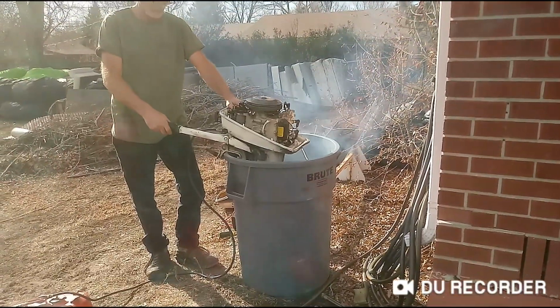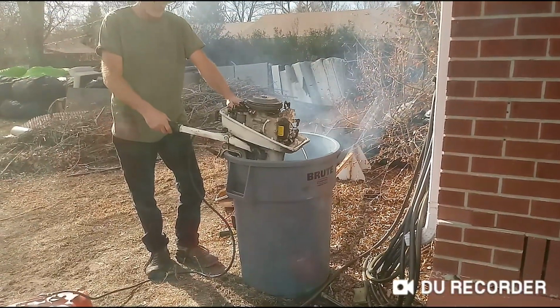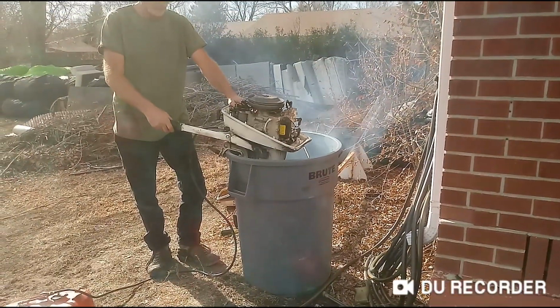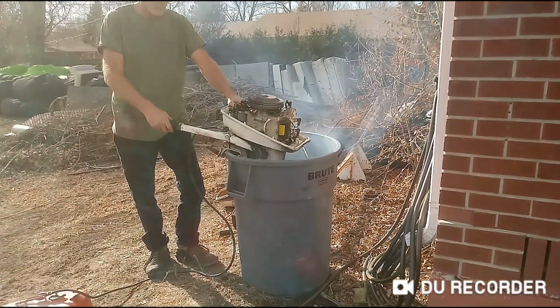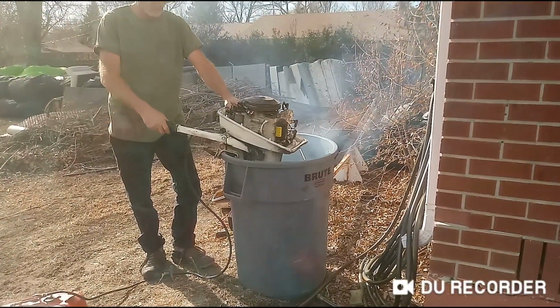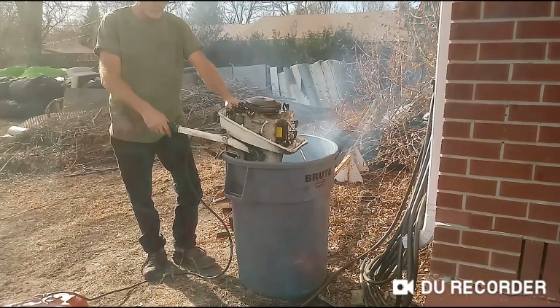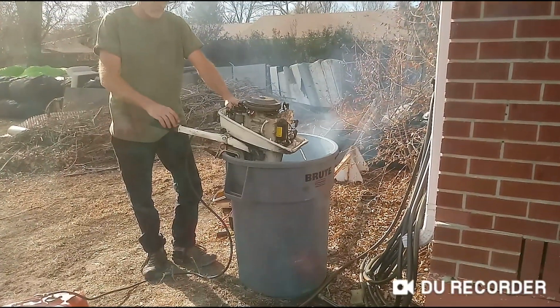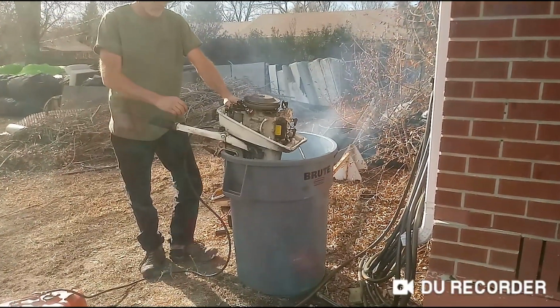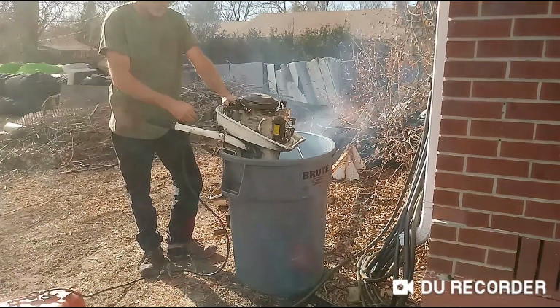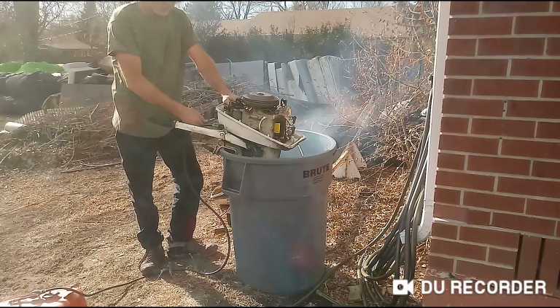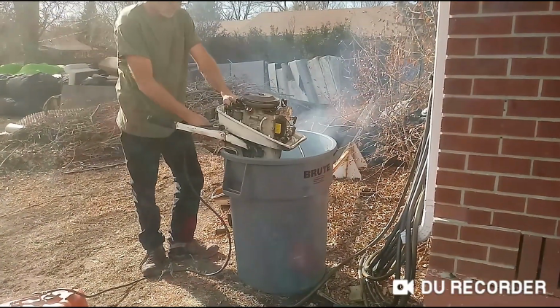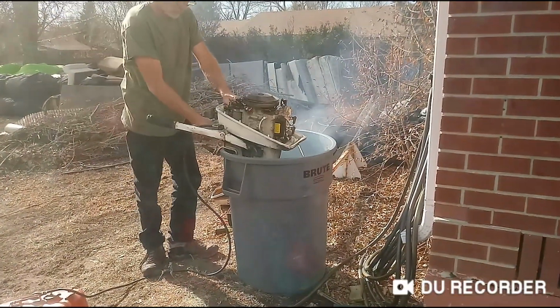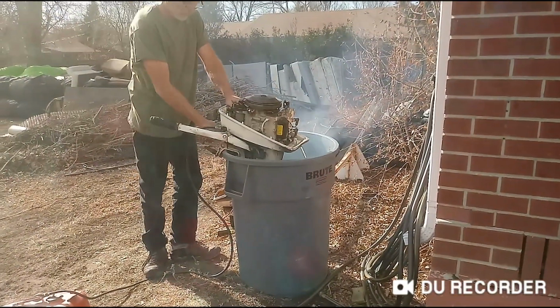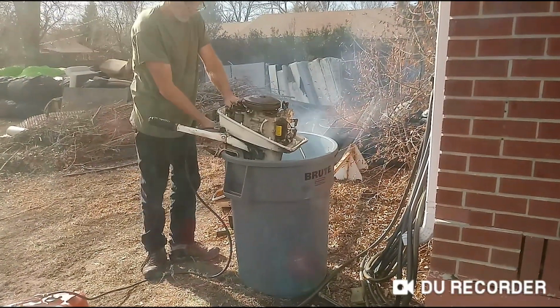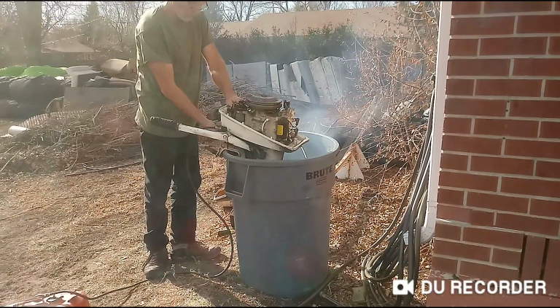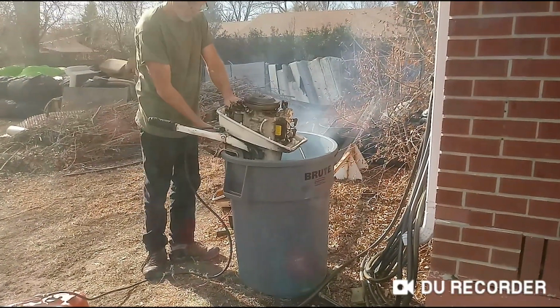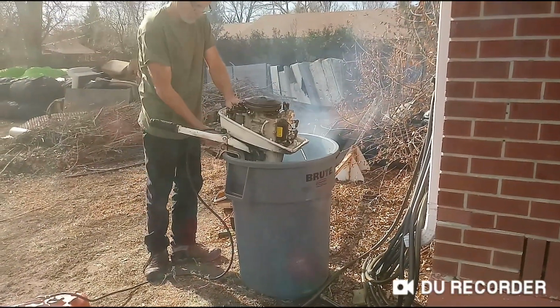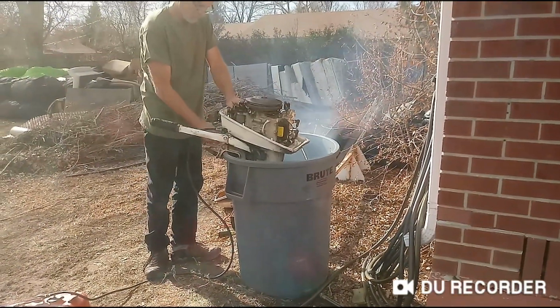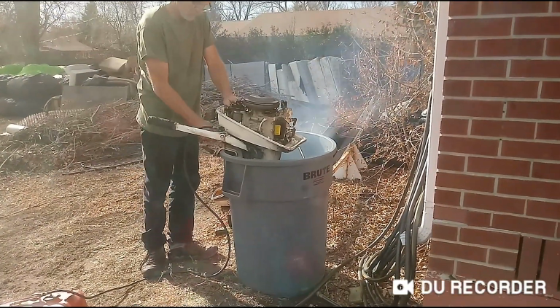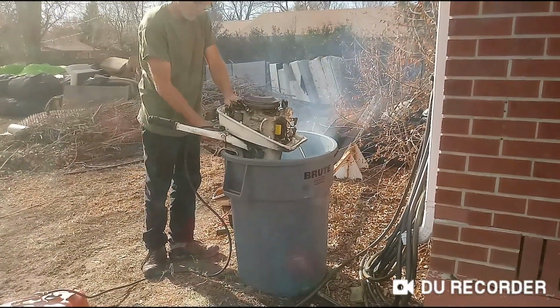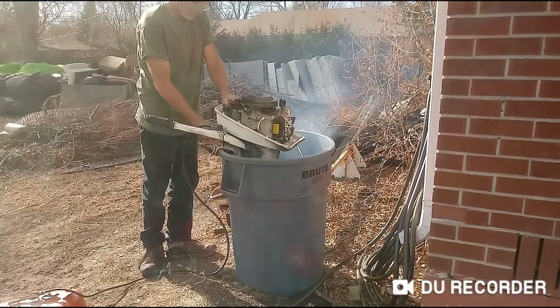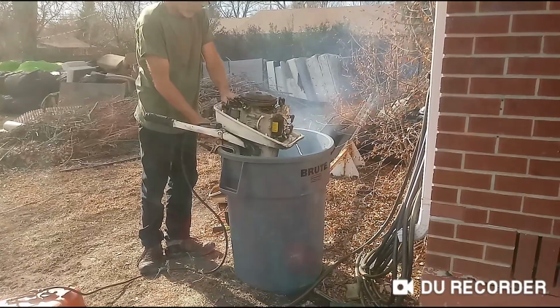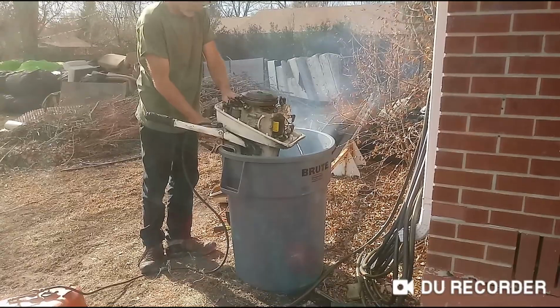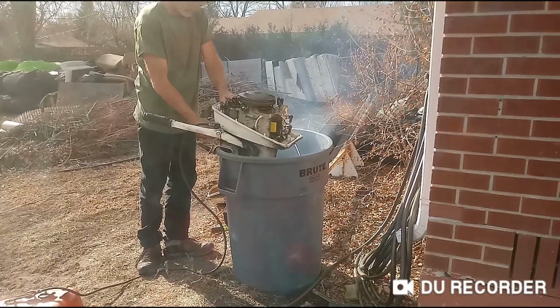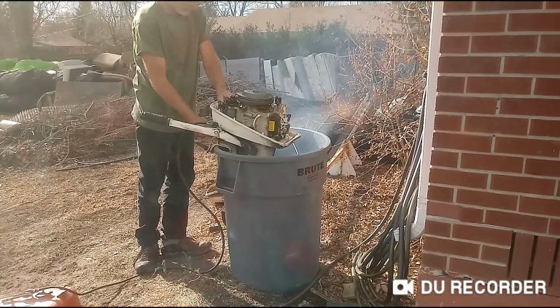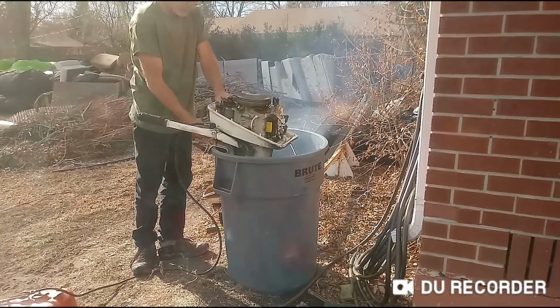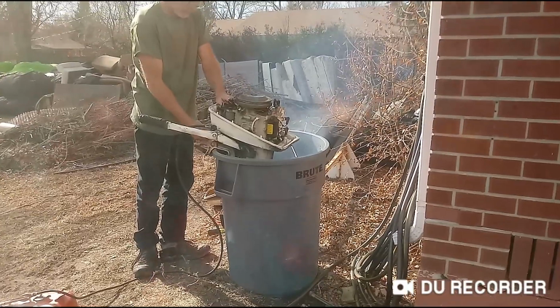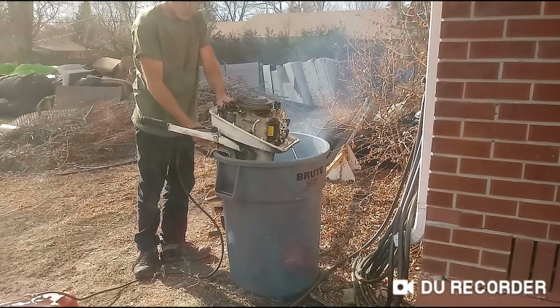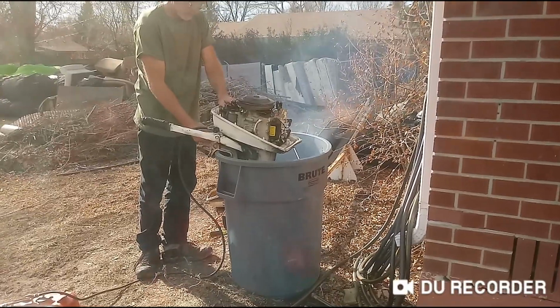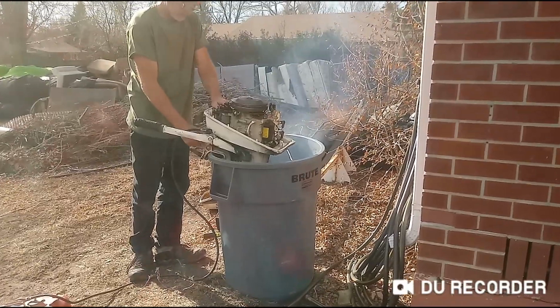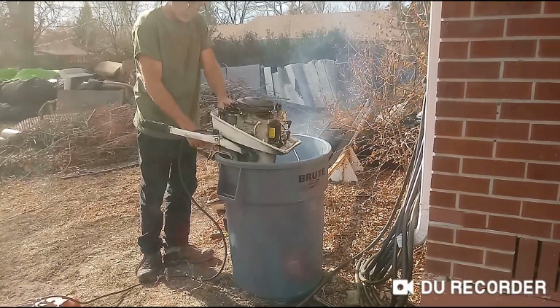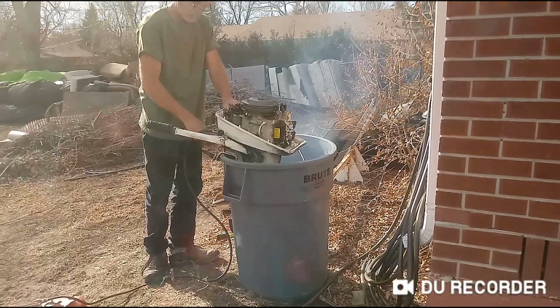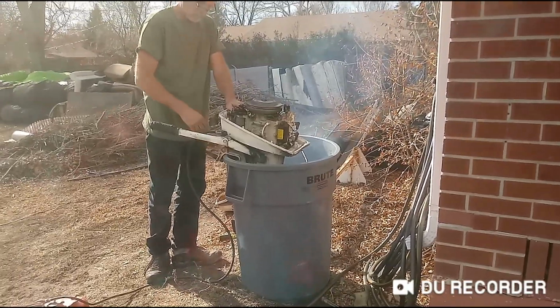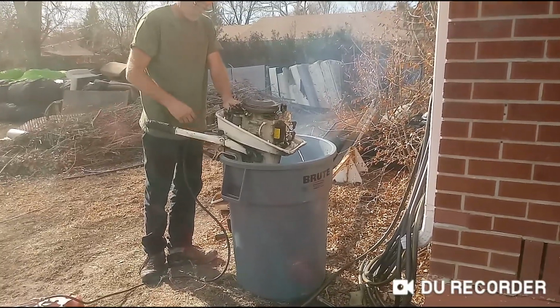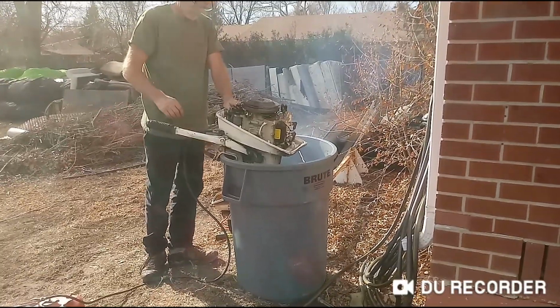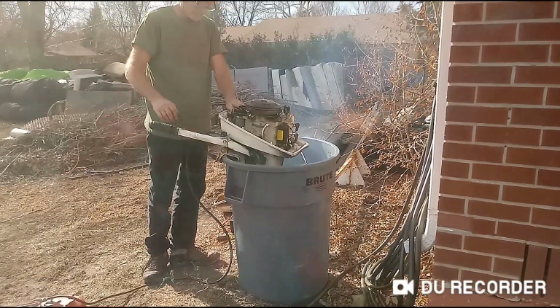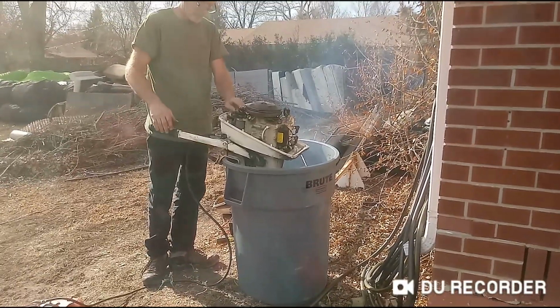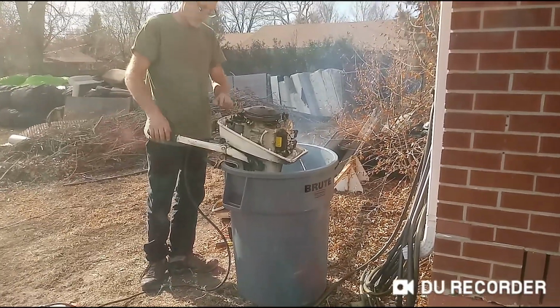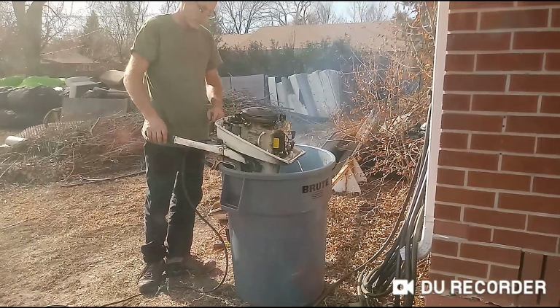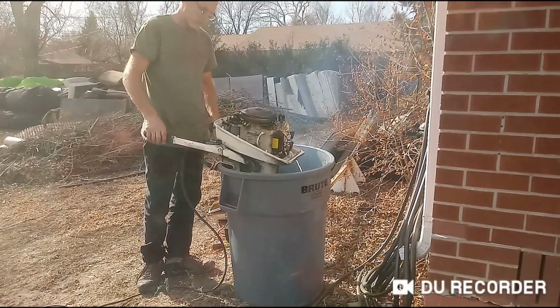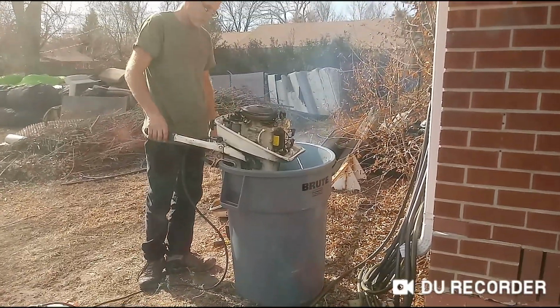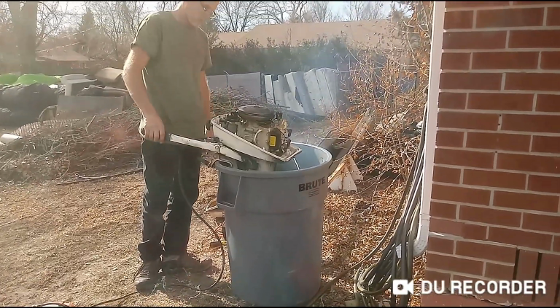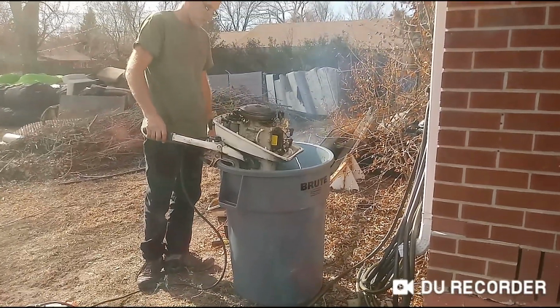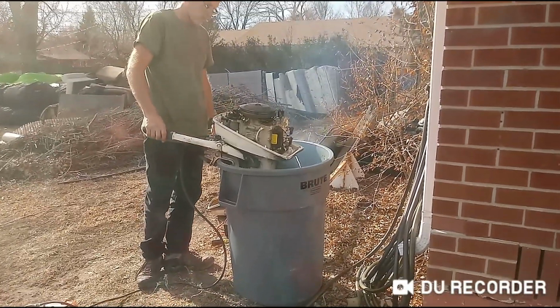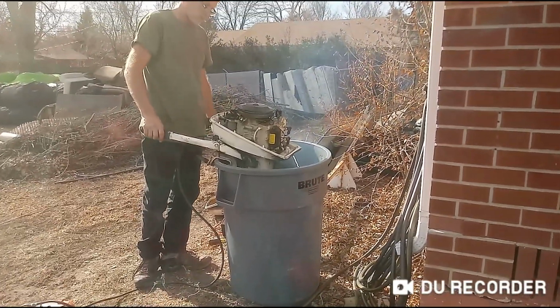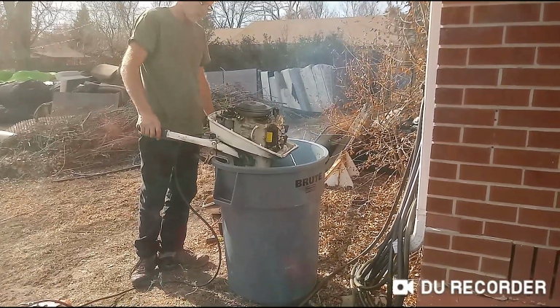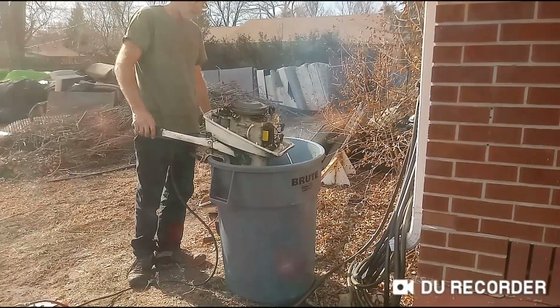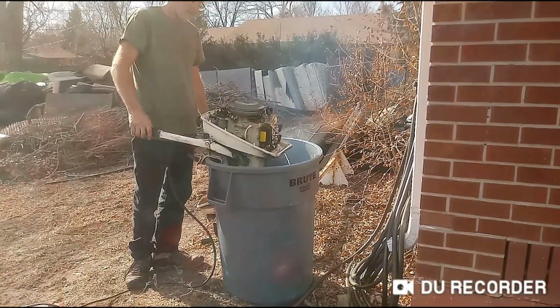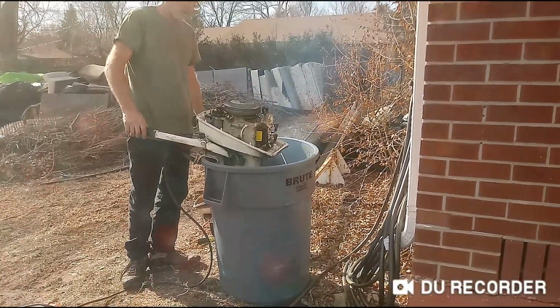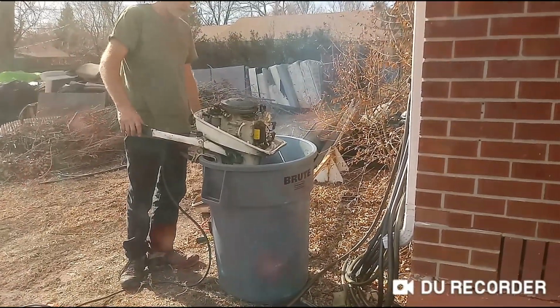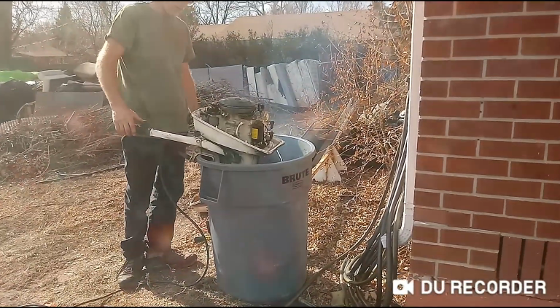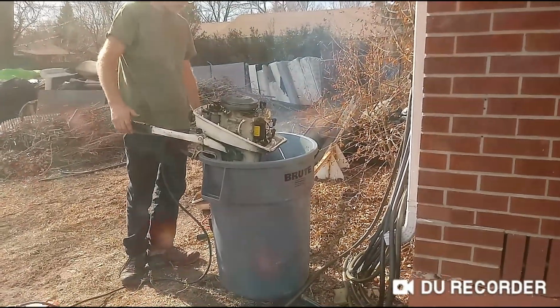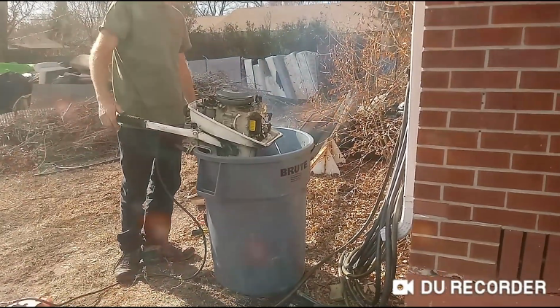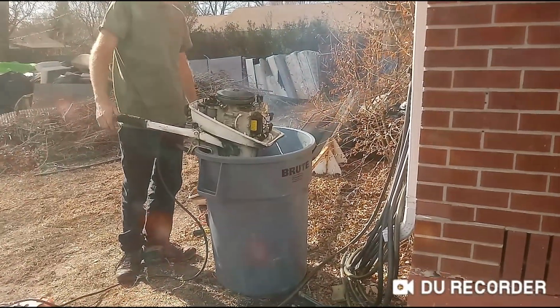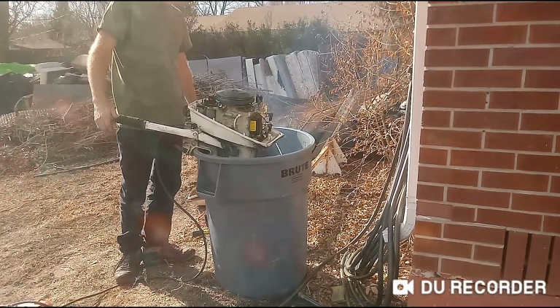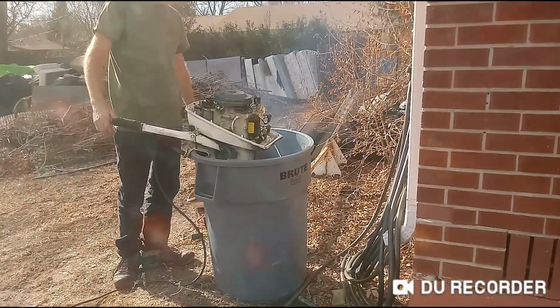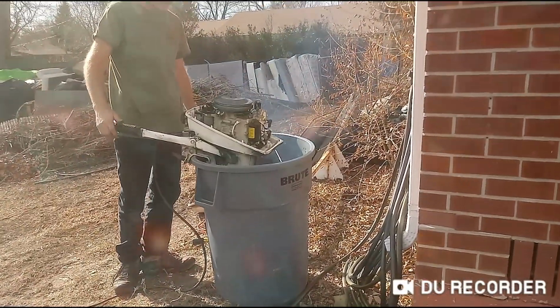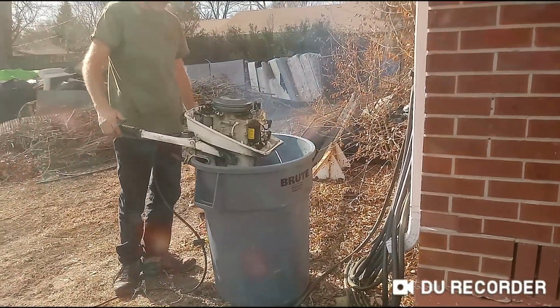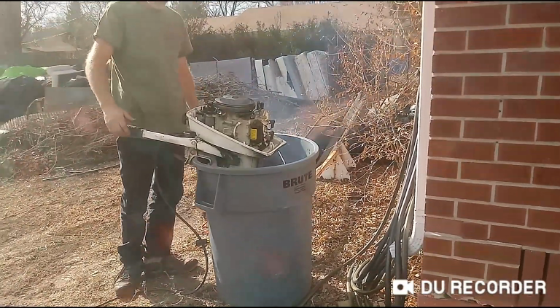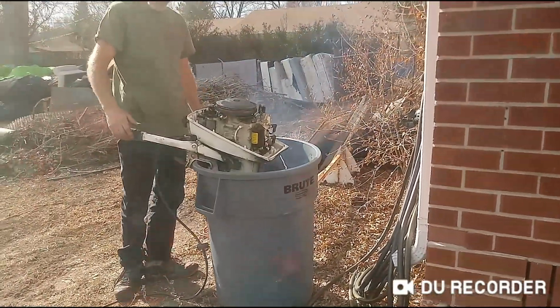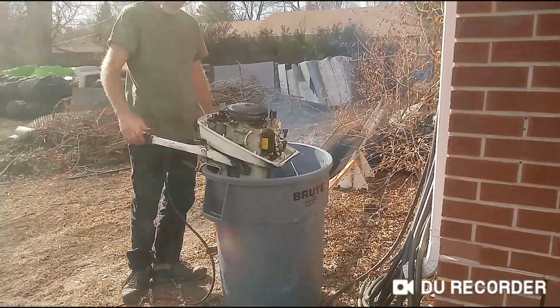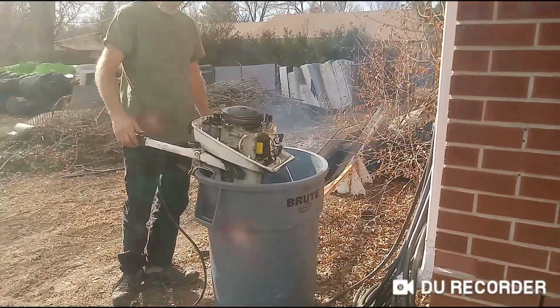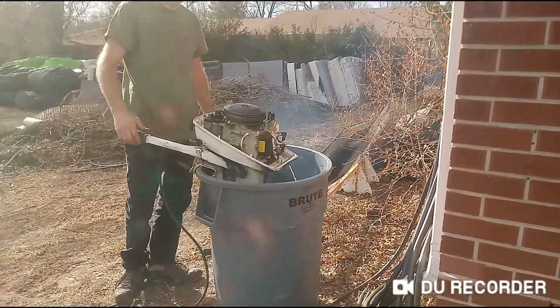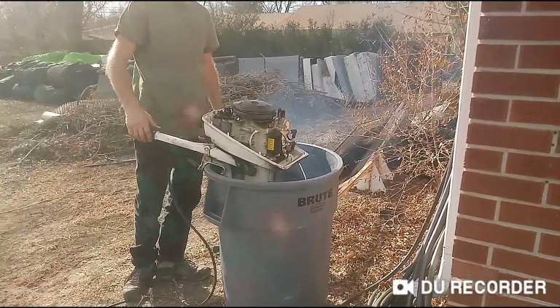So just like everything we get, the carburetor had to be cleaned. Cleaned it up. Now she's running.